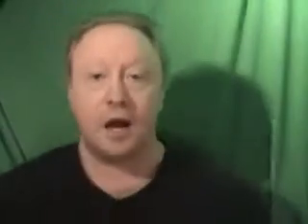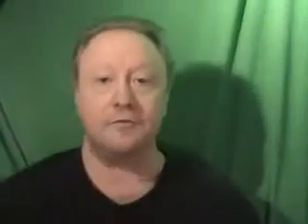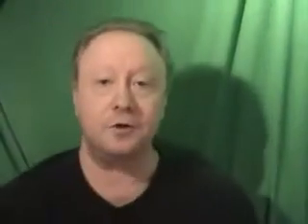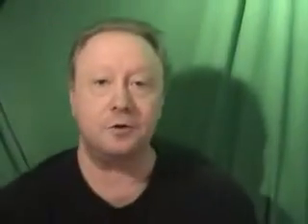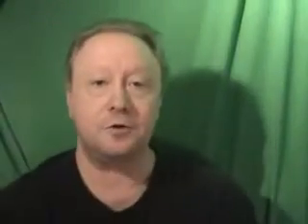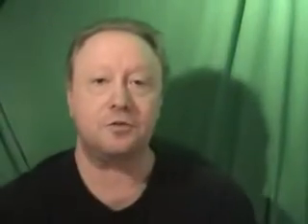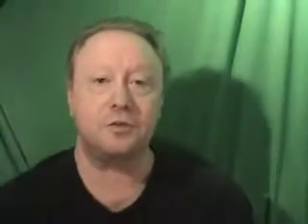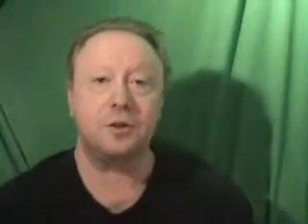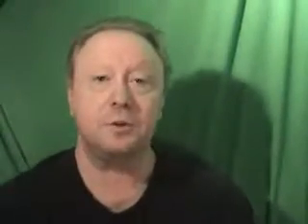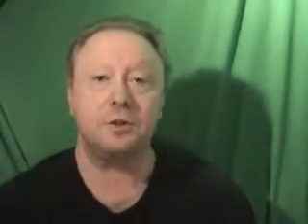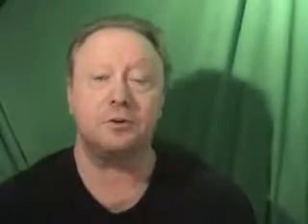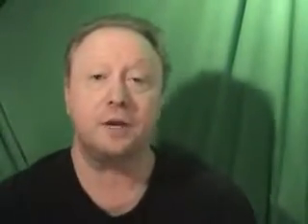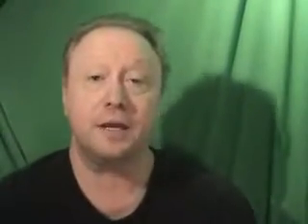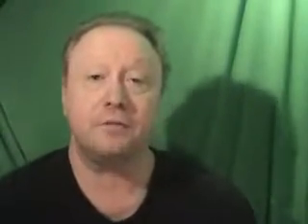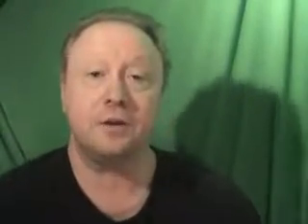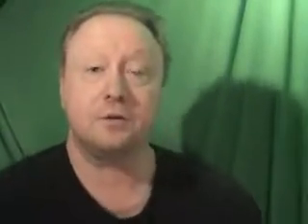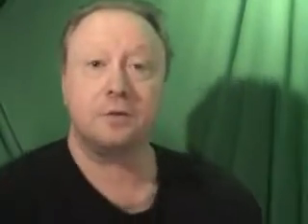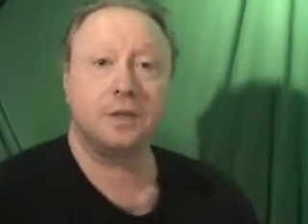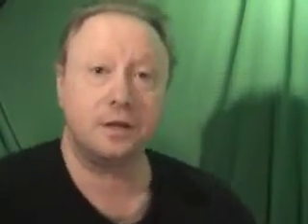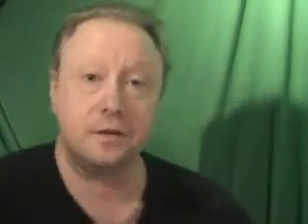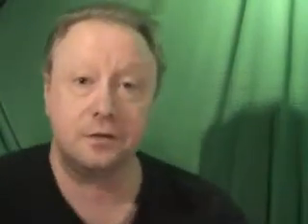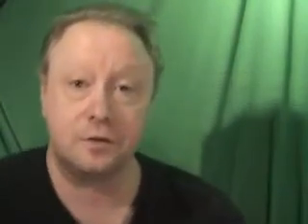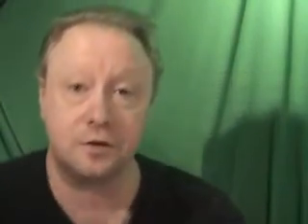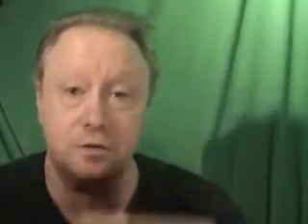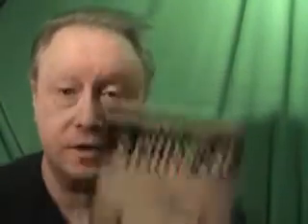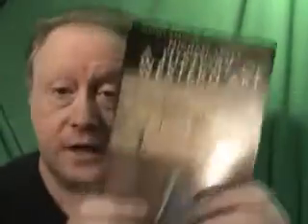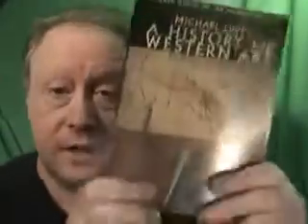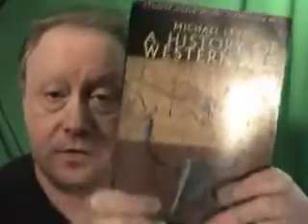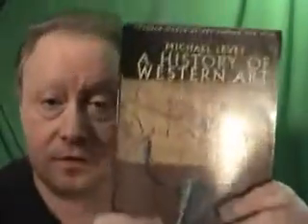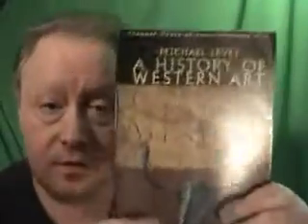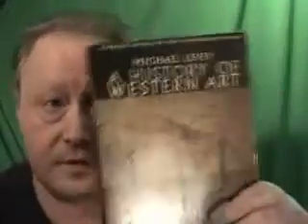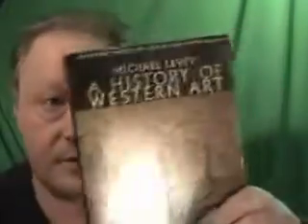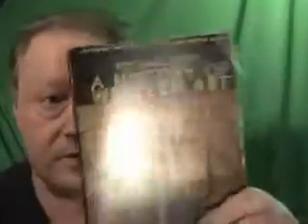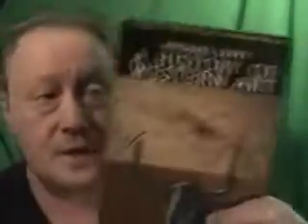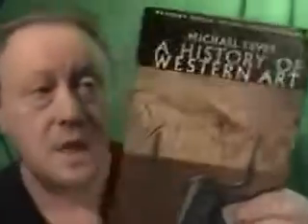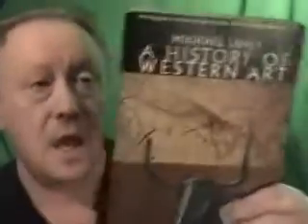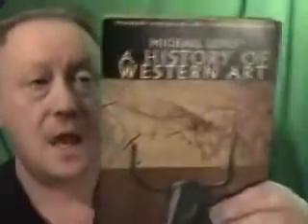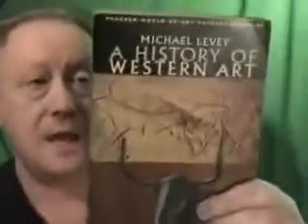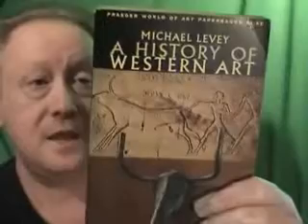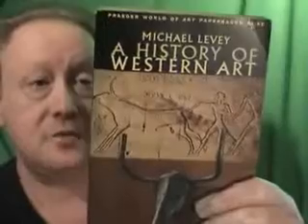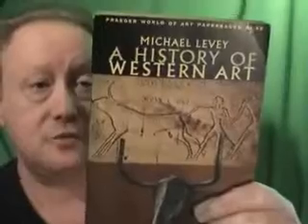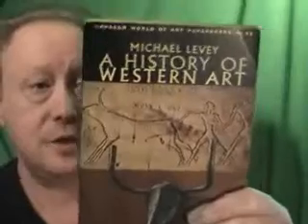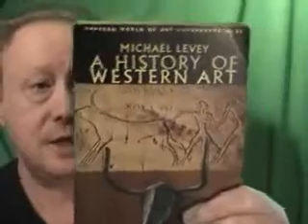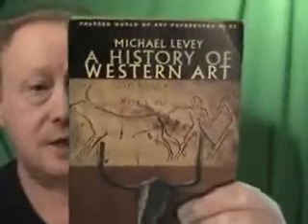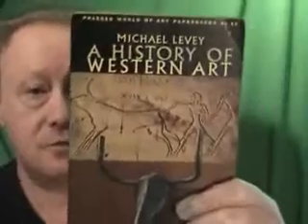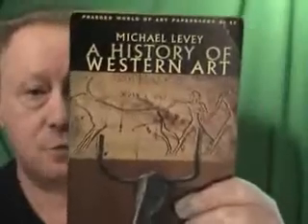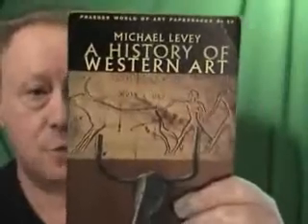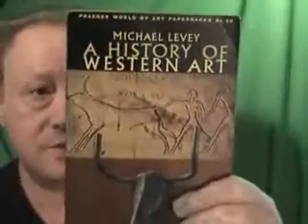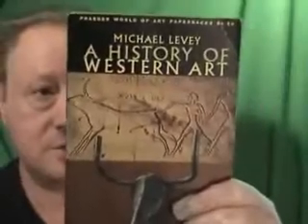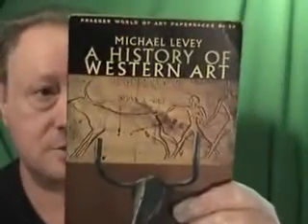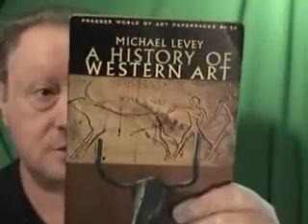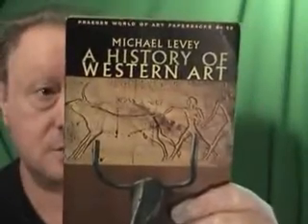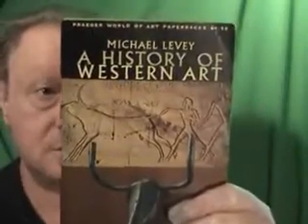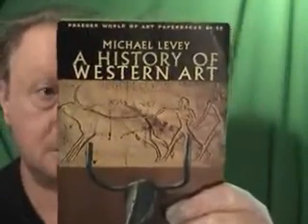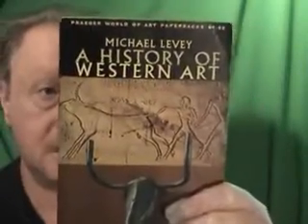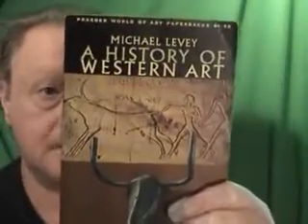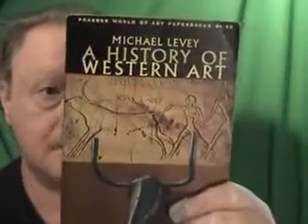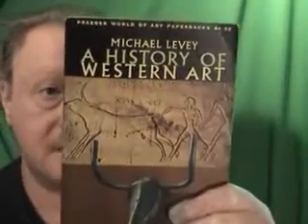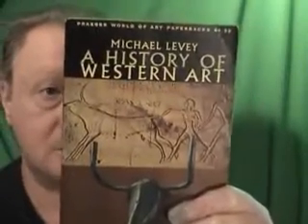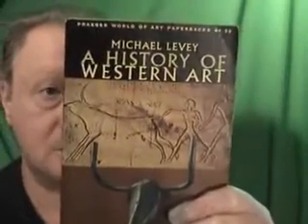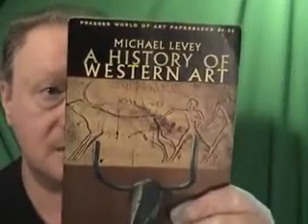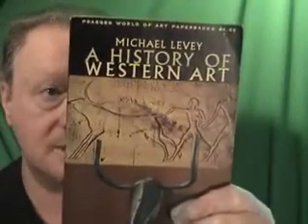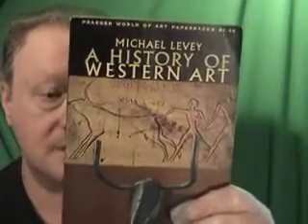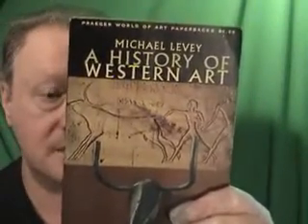Hi folks, Sillybilly2half here with yet another auction. This is a History of Western Art by Michael Levy.